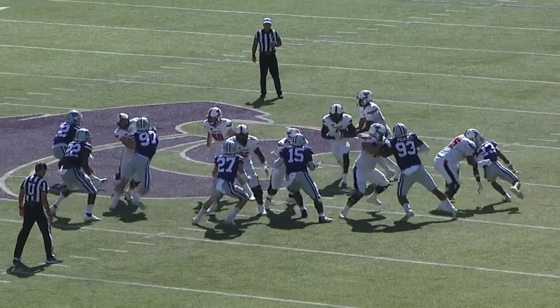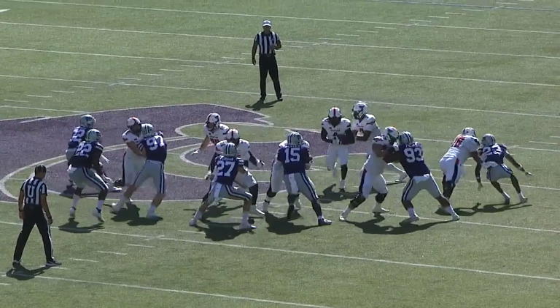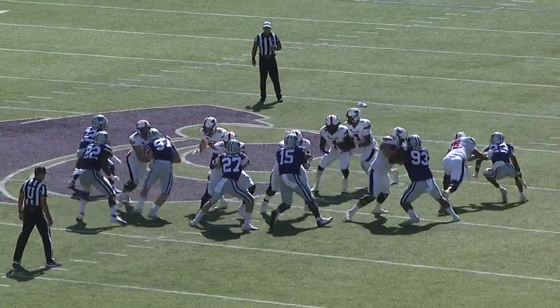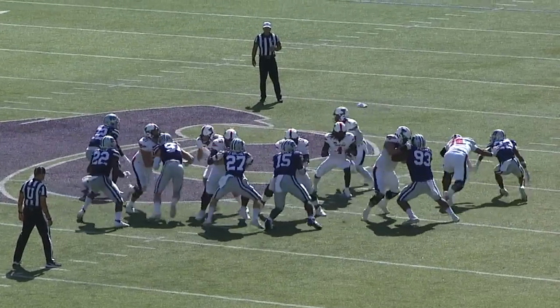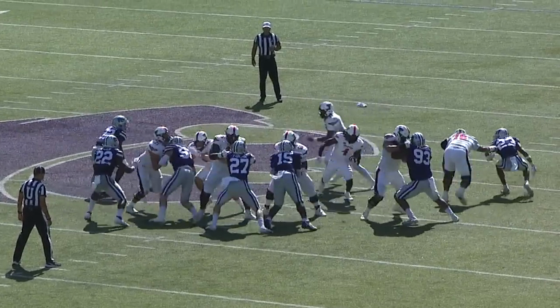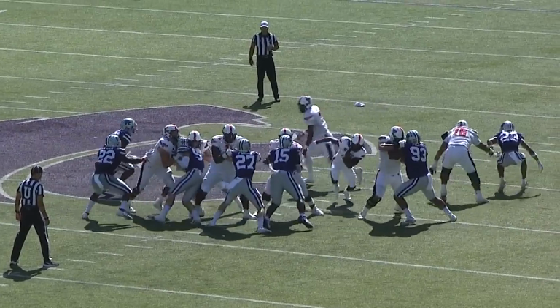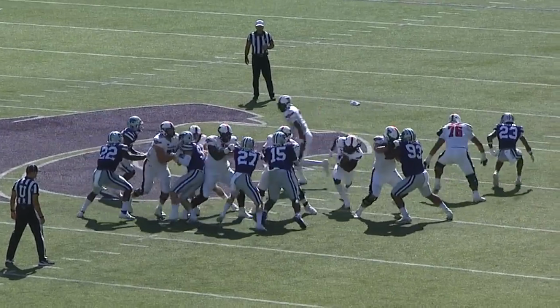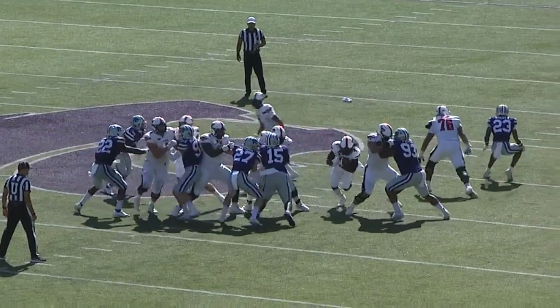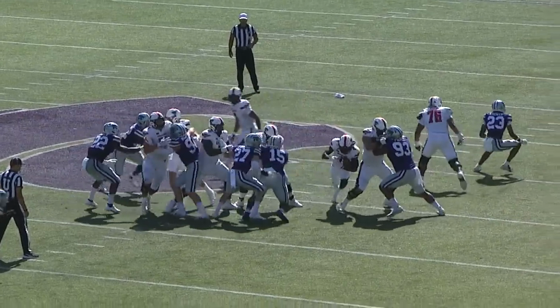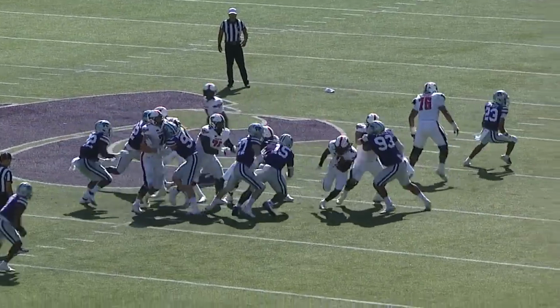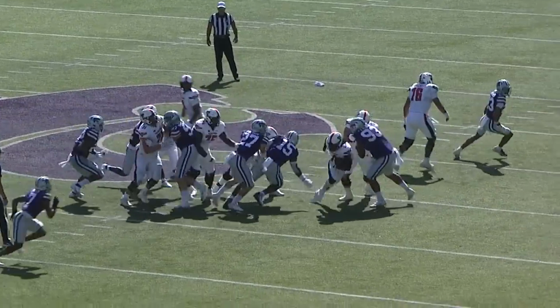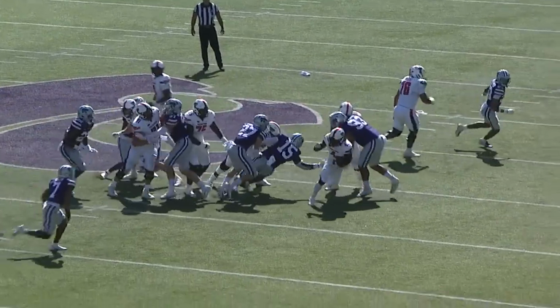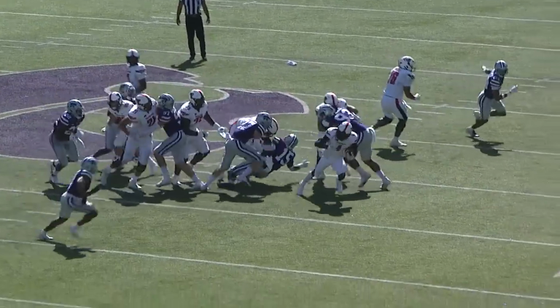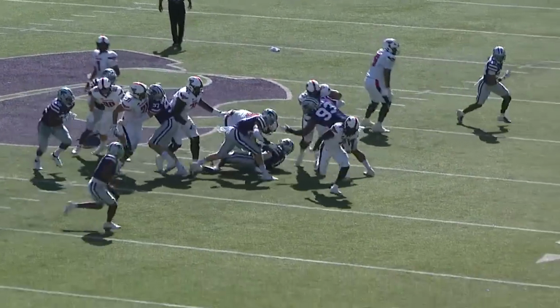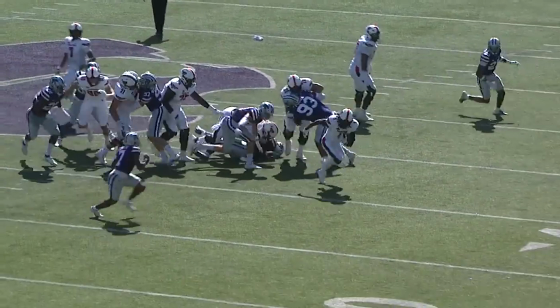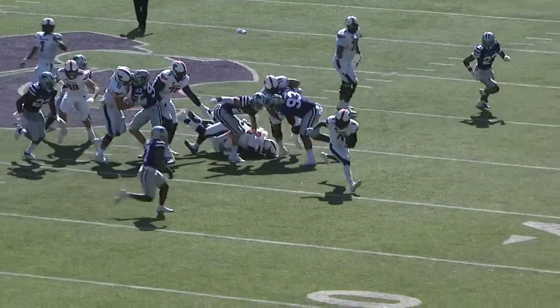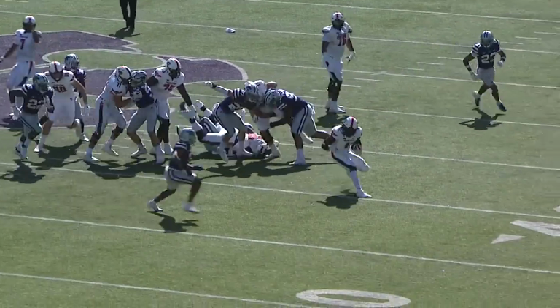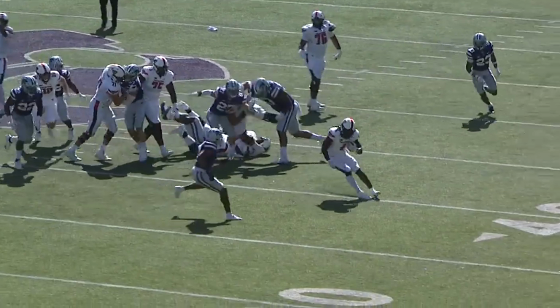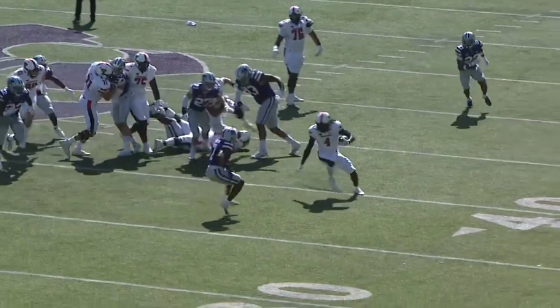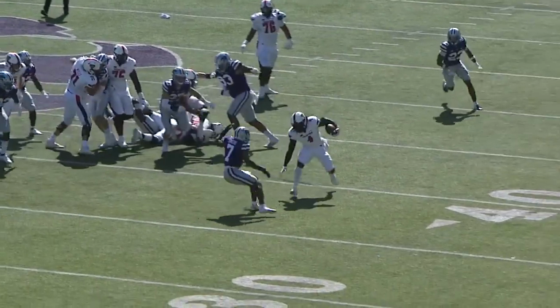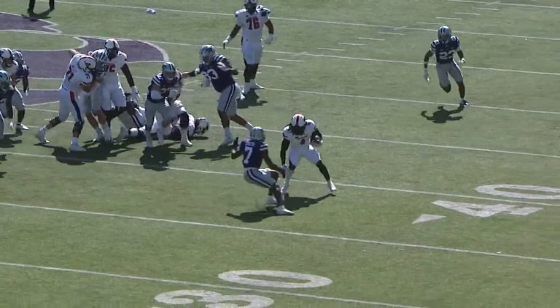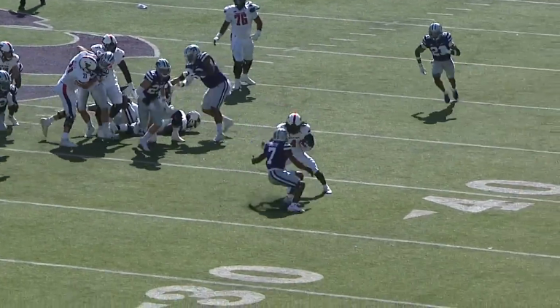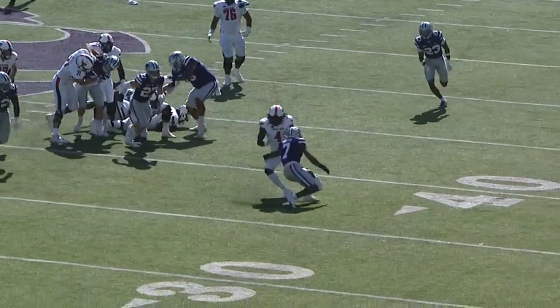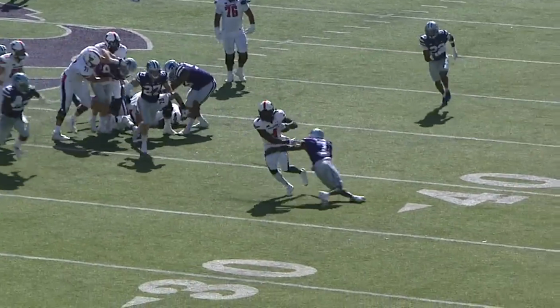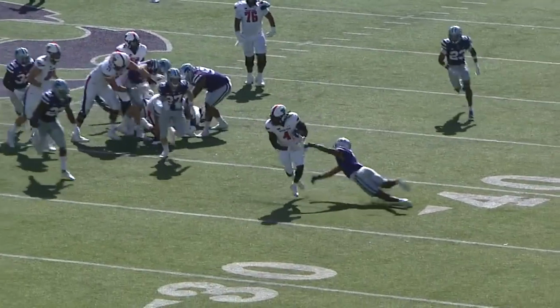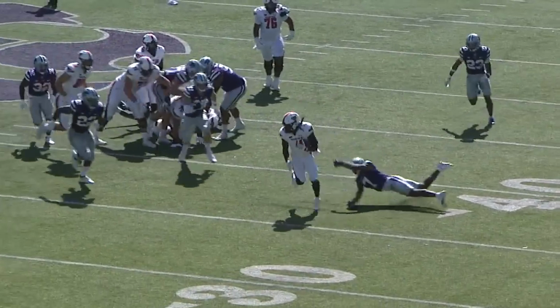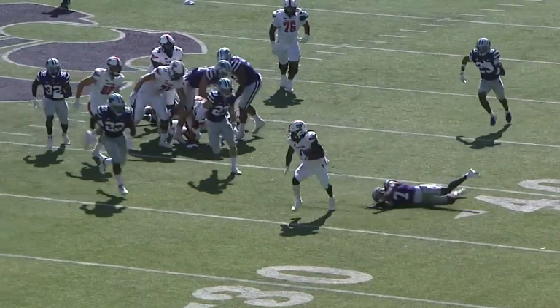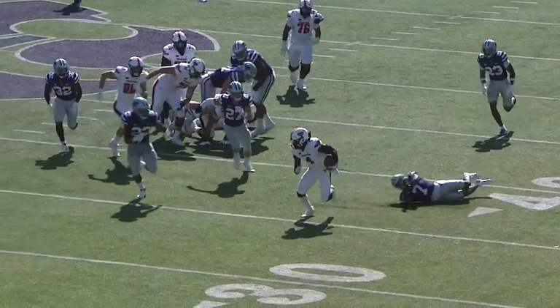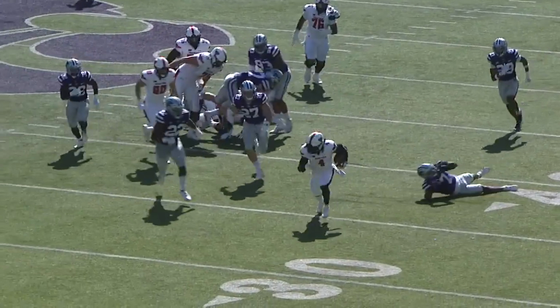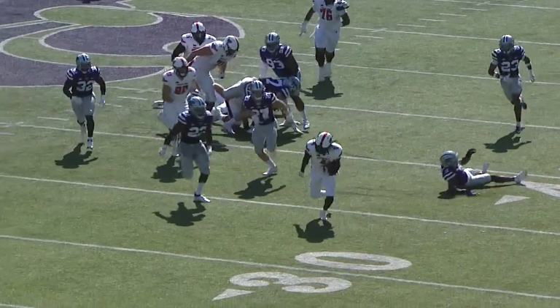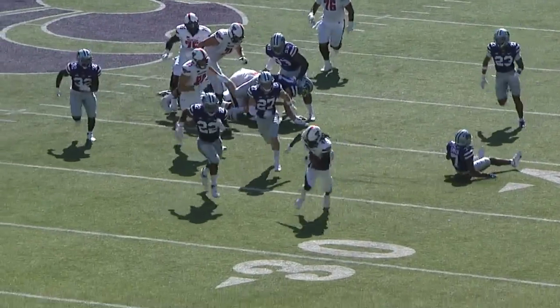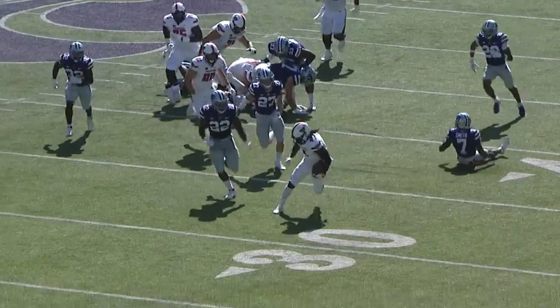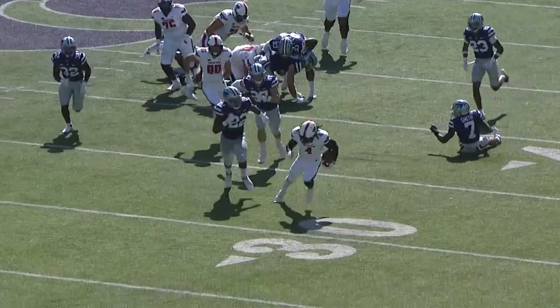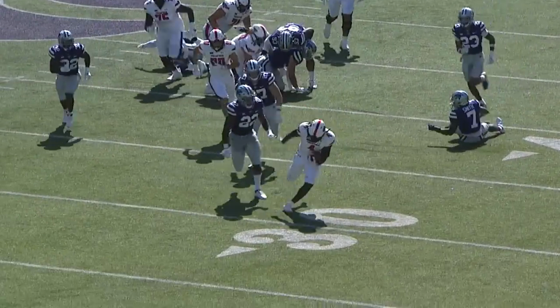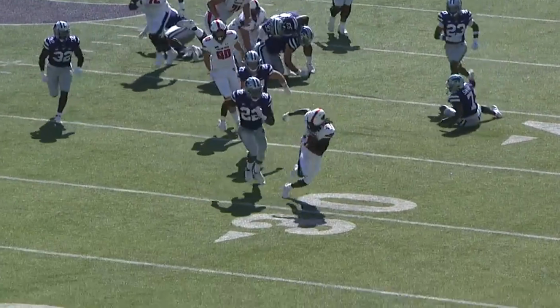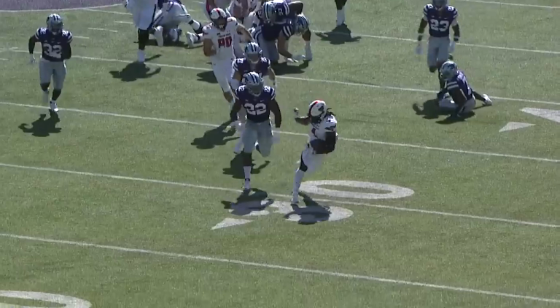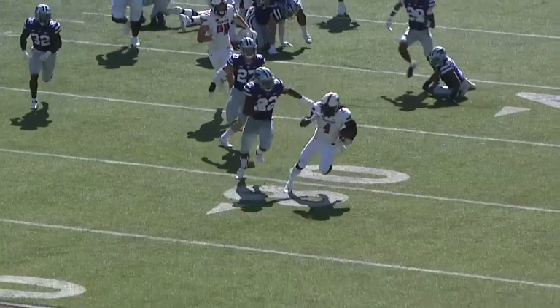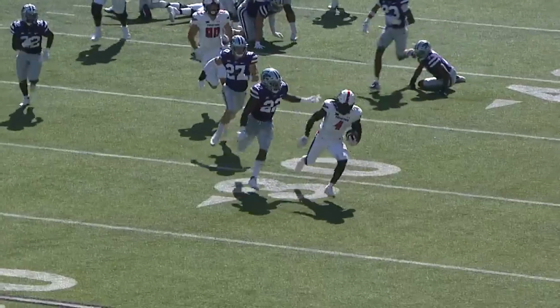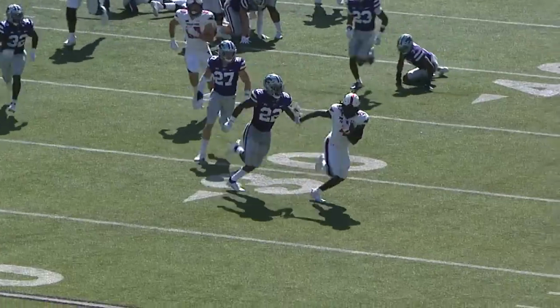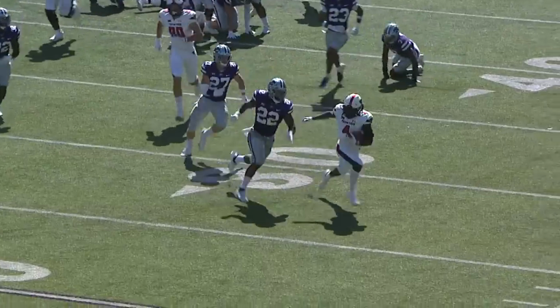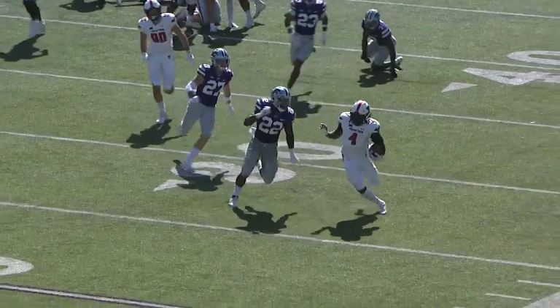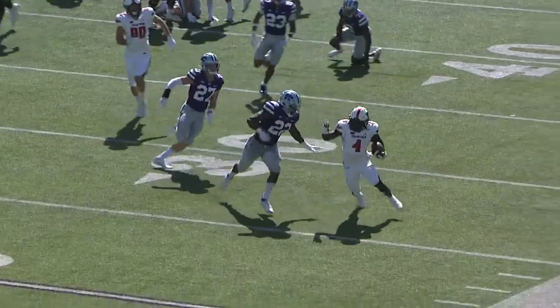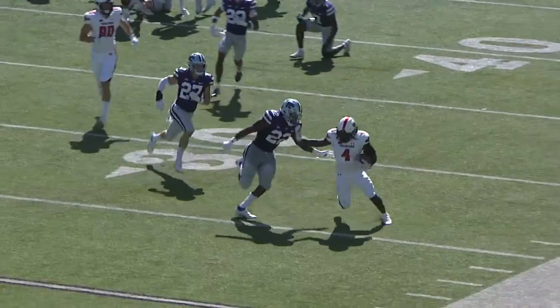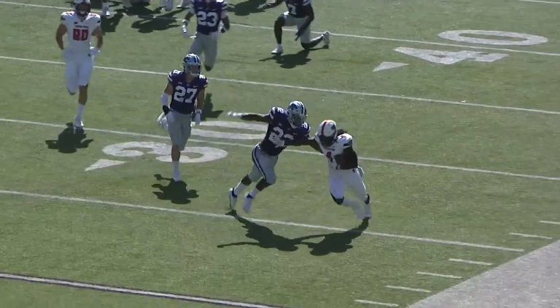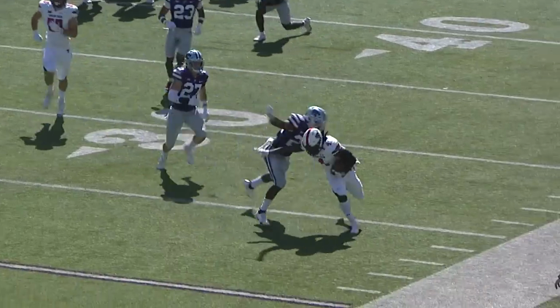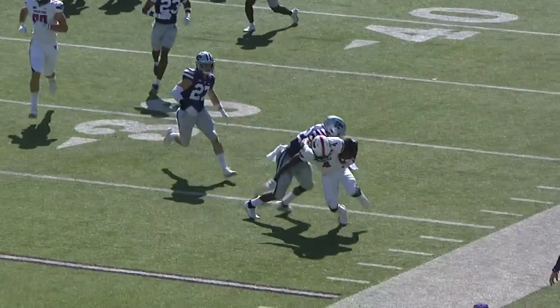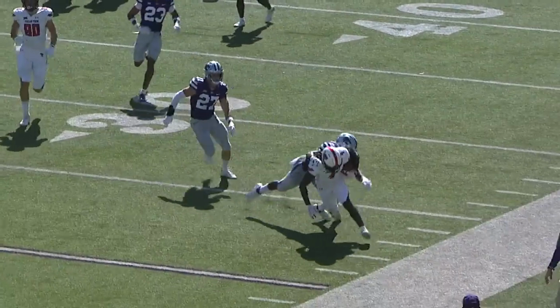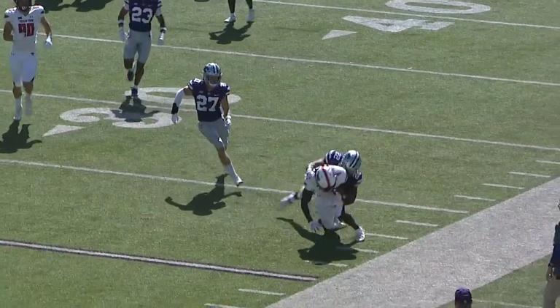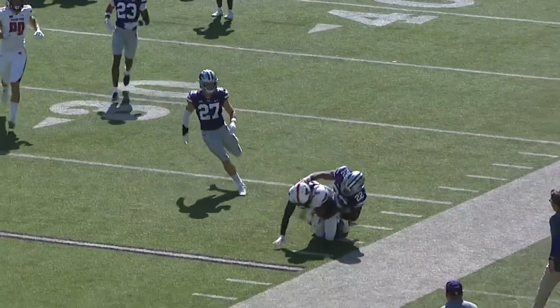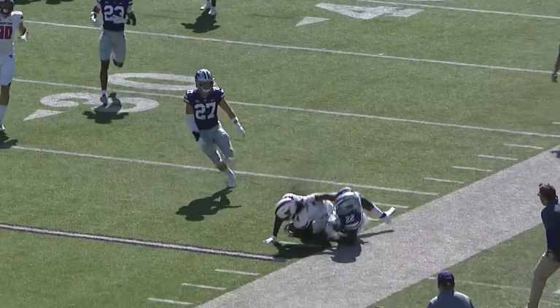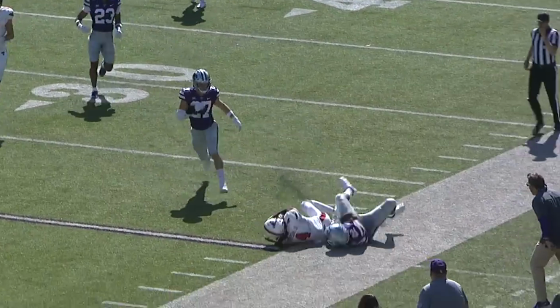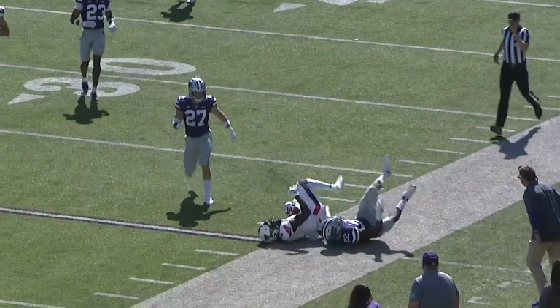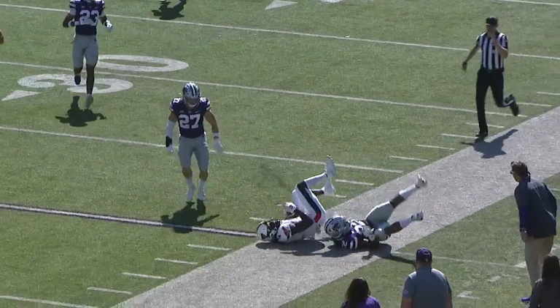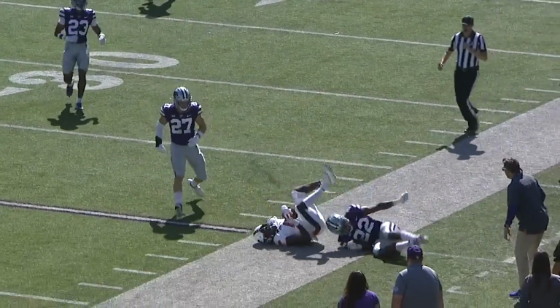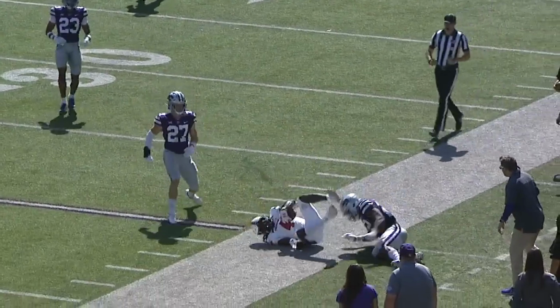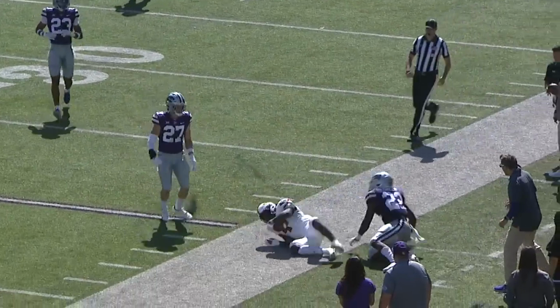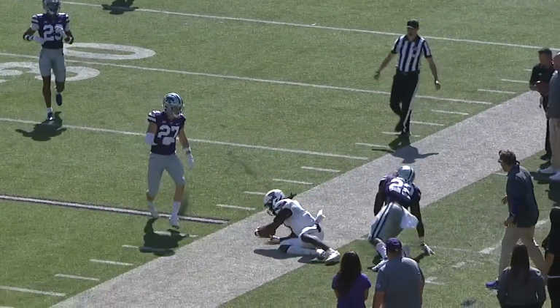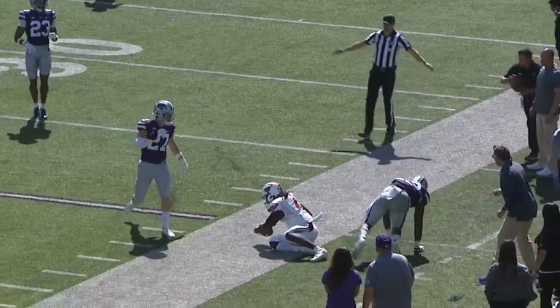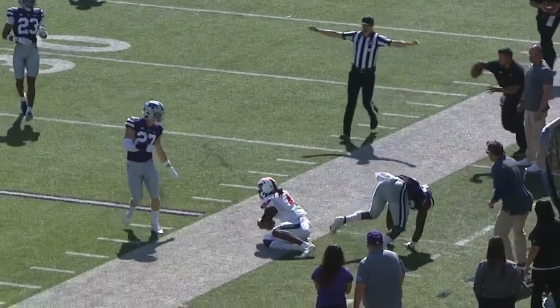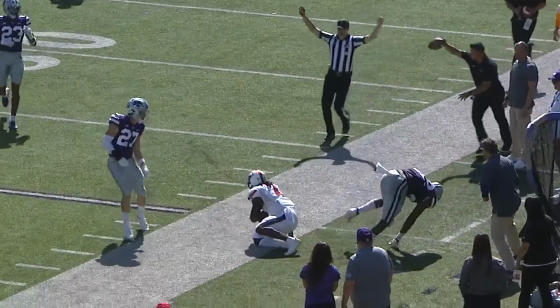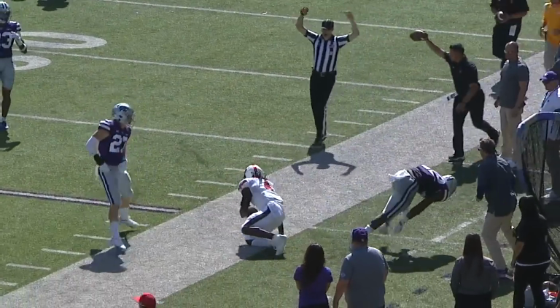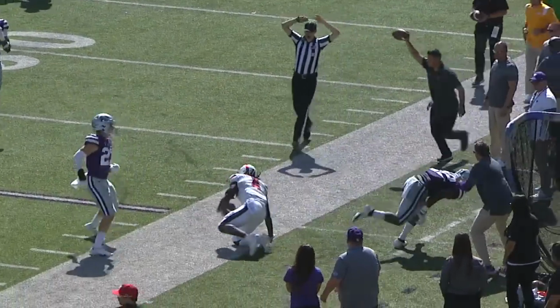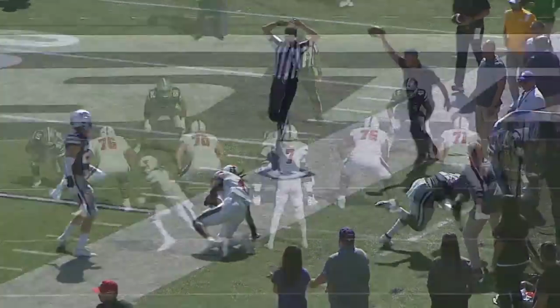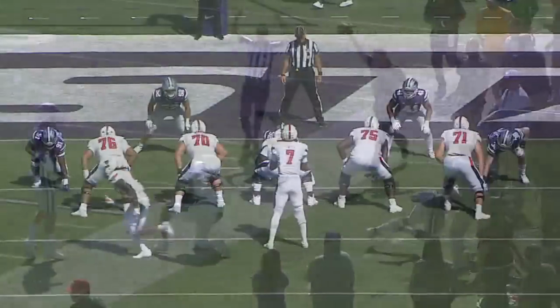There's the snap, here's the handoff left side, and this is Sir Roderick Thompson — breaks a tackle, 30, 25, and out of bounds.